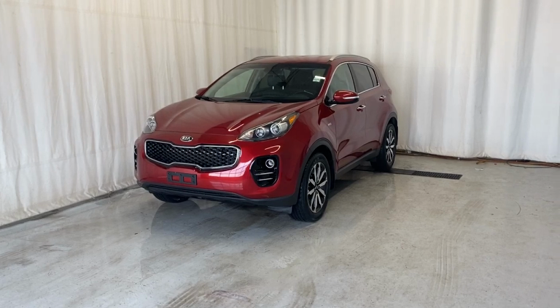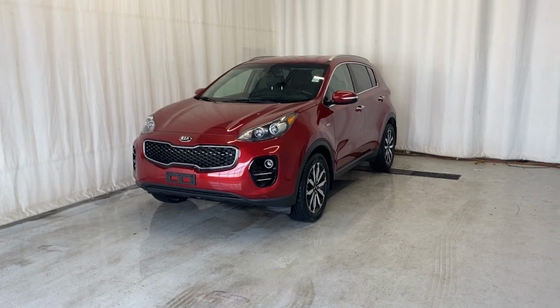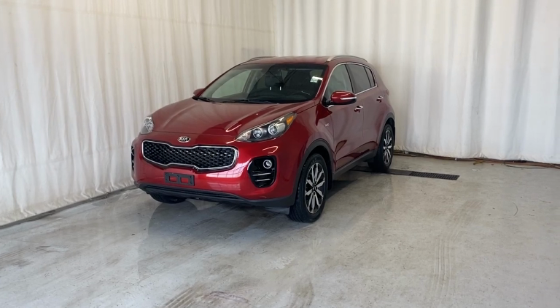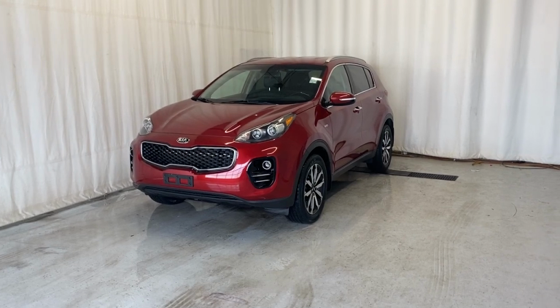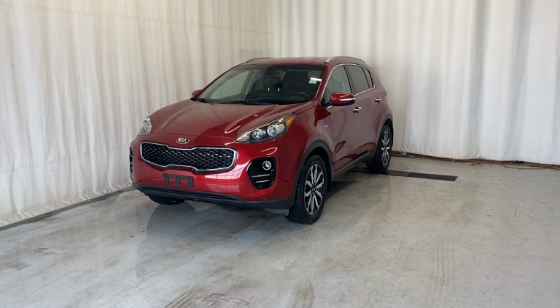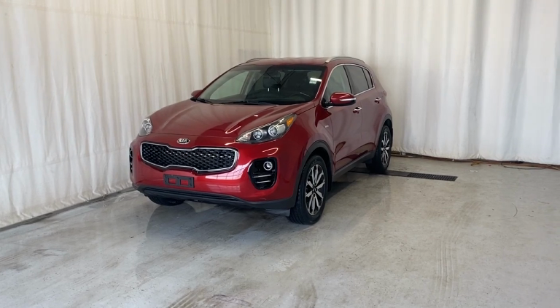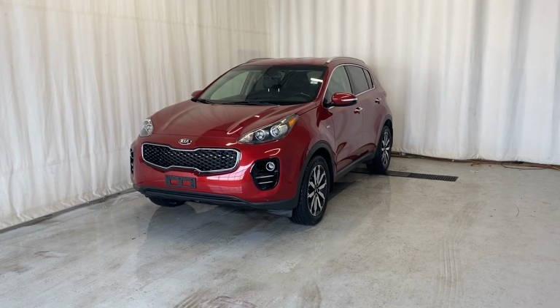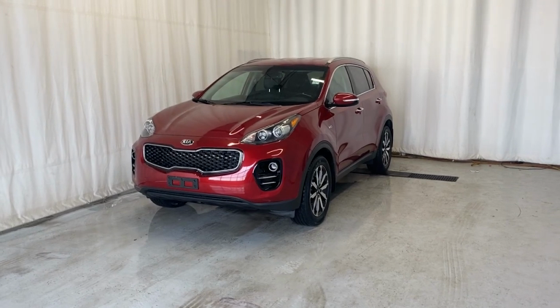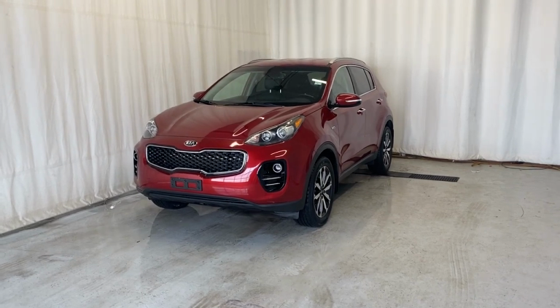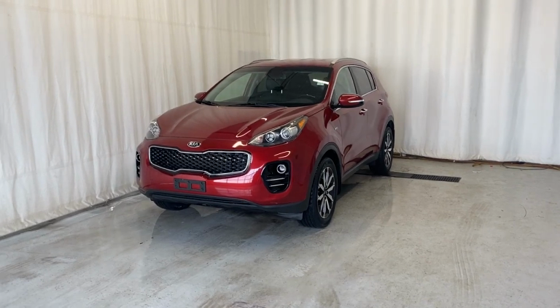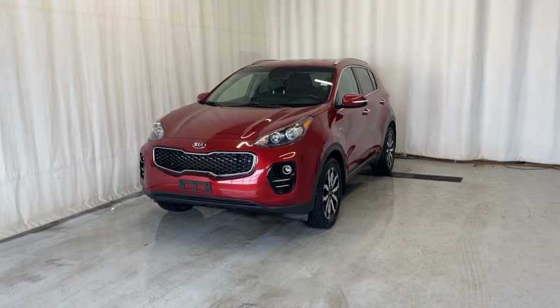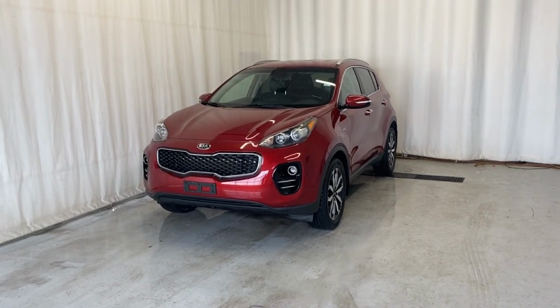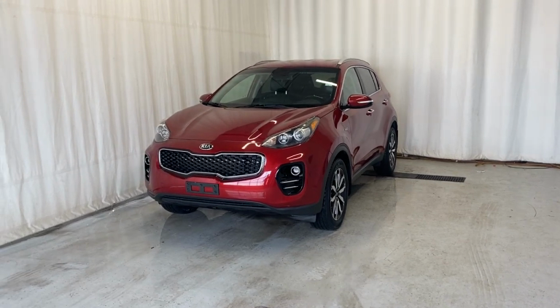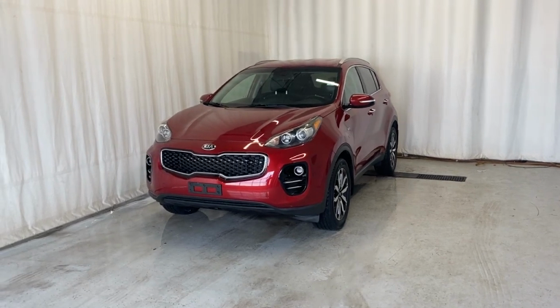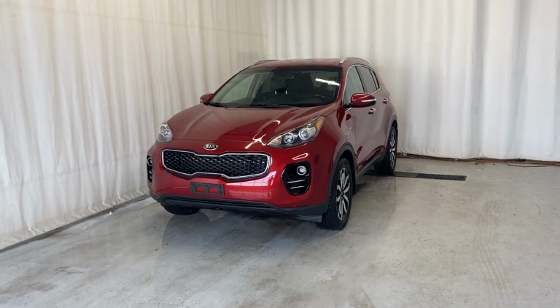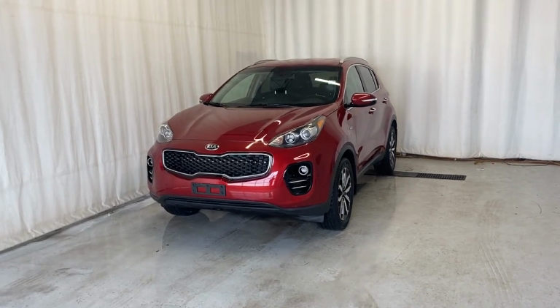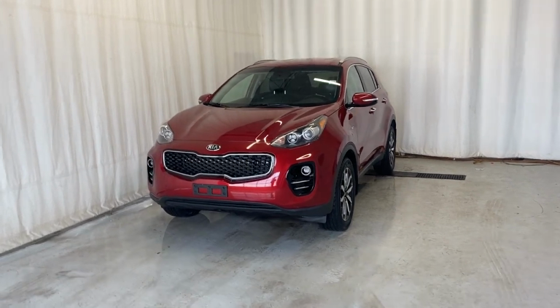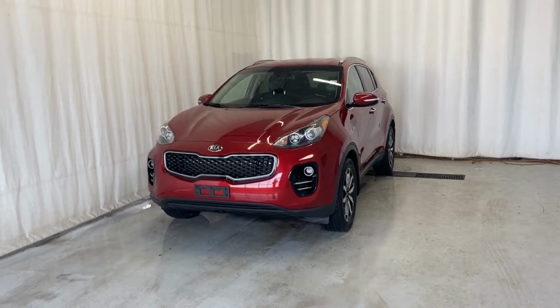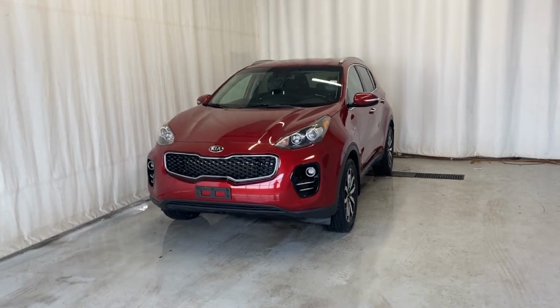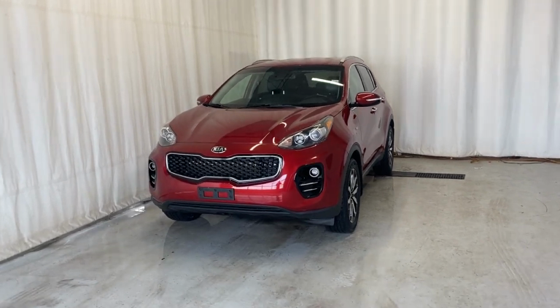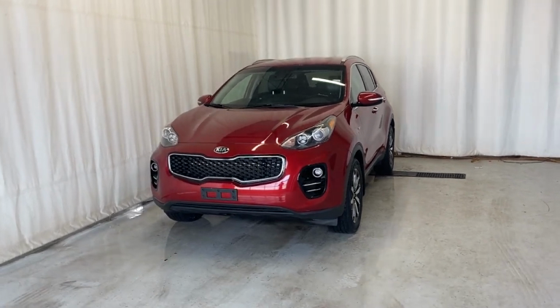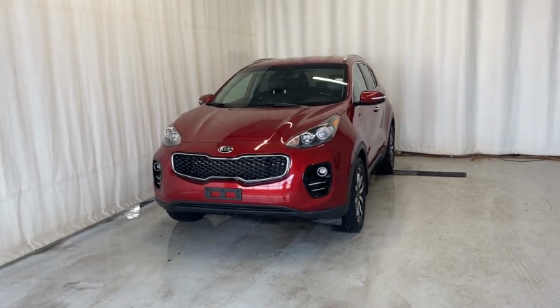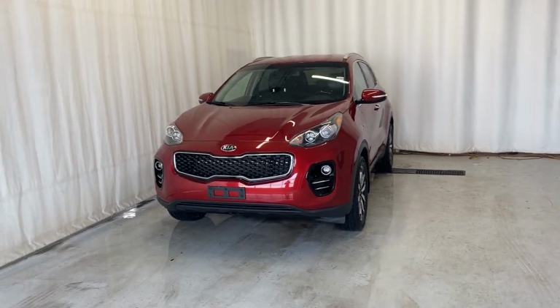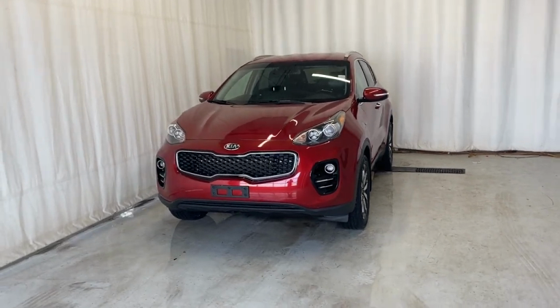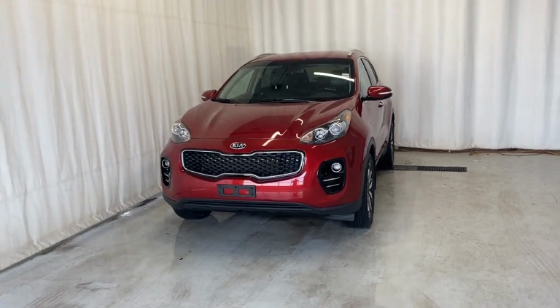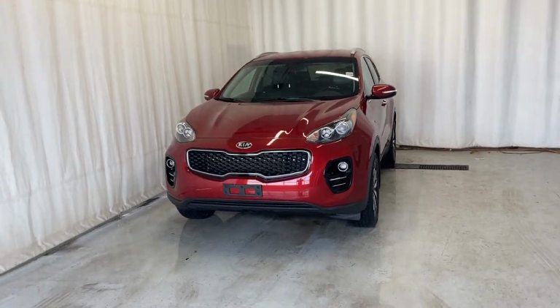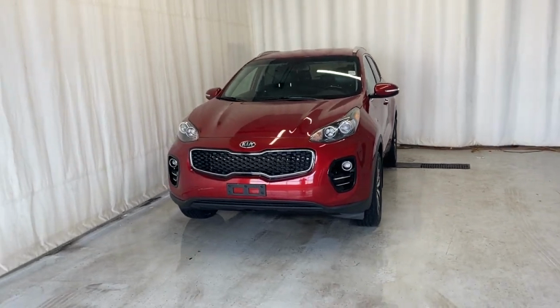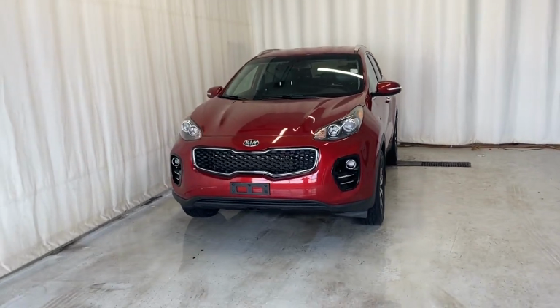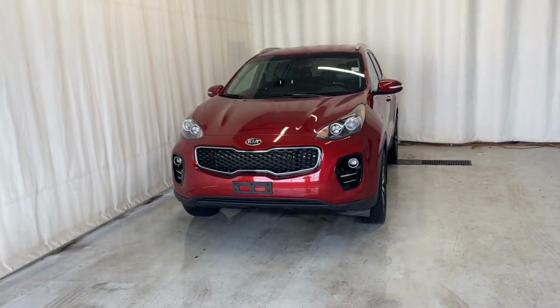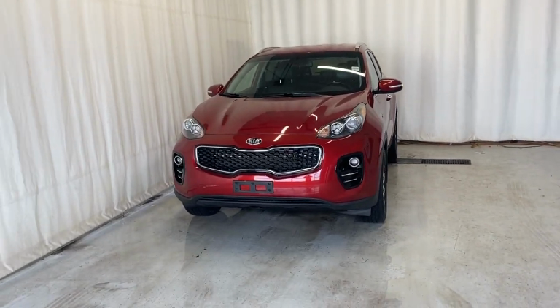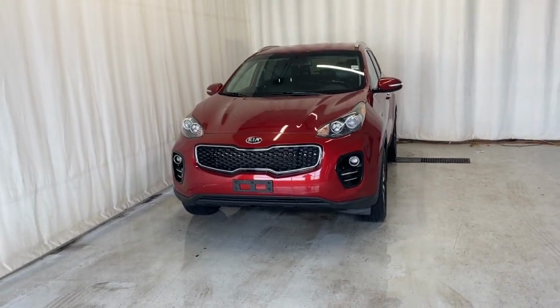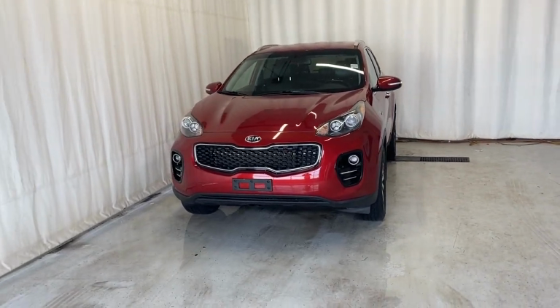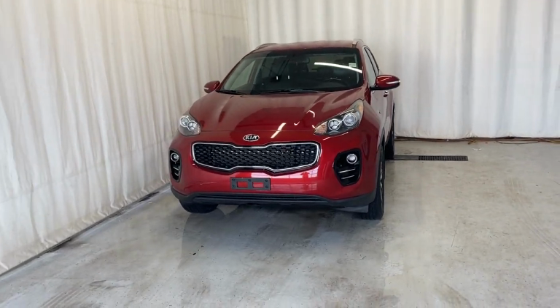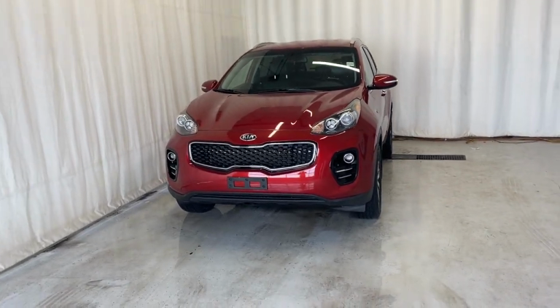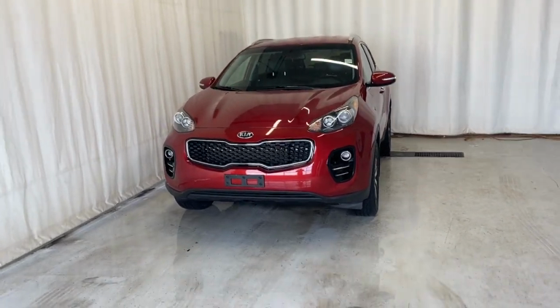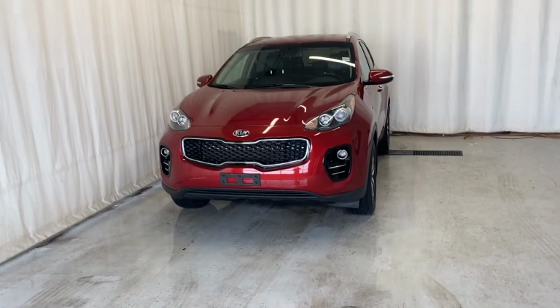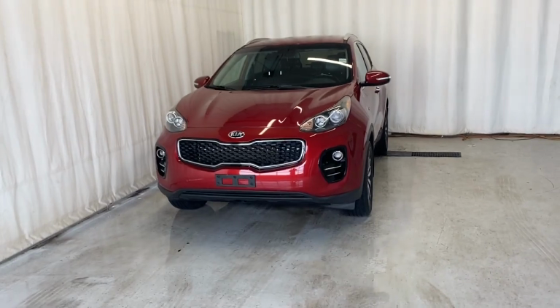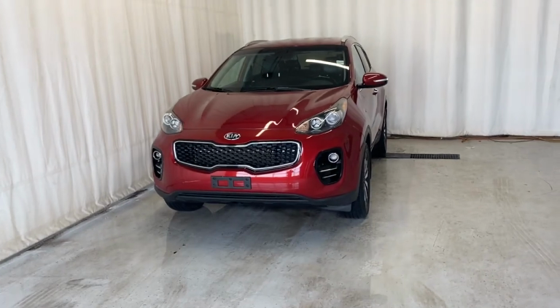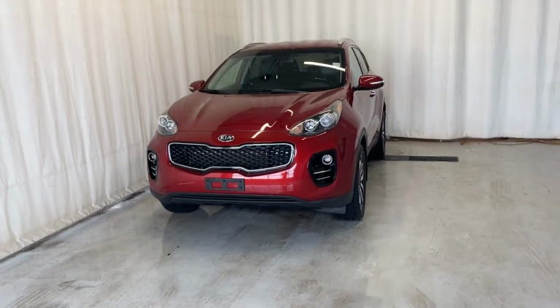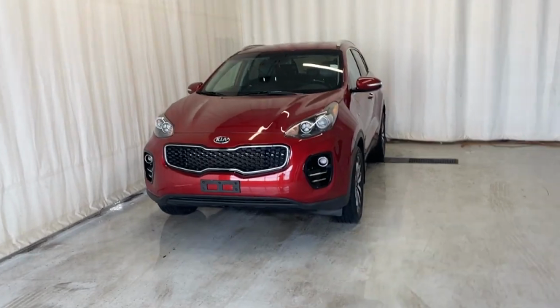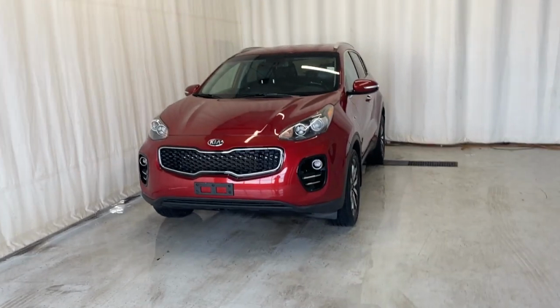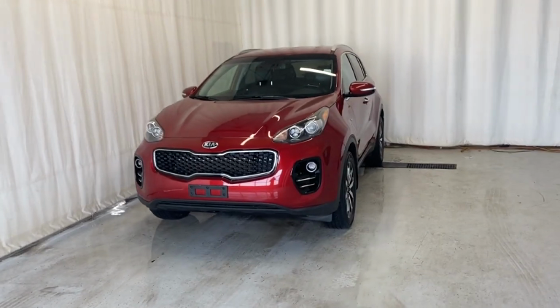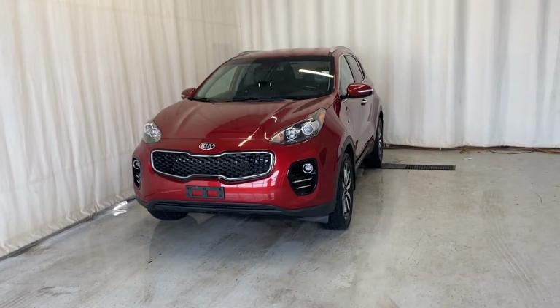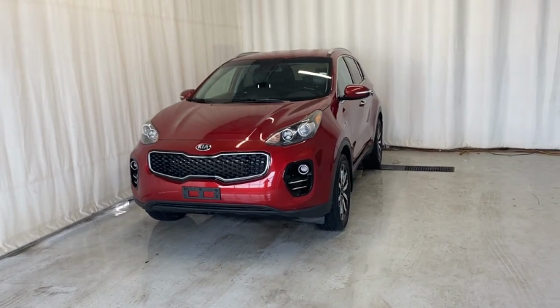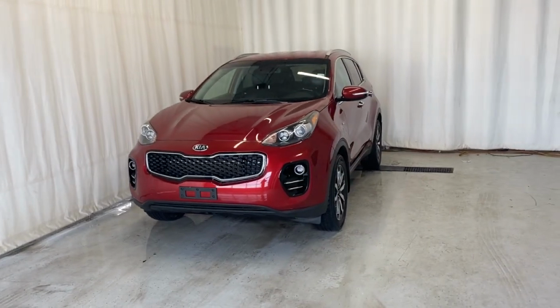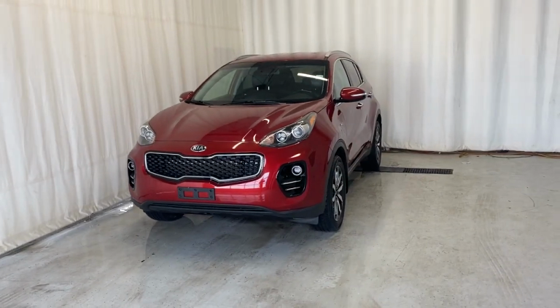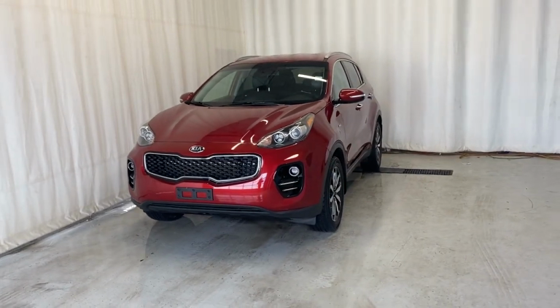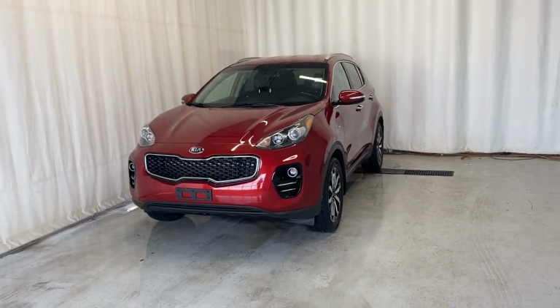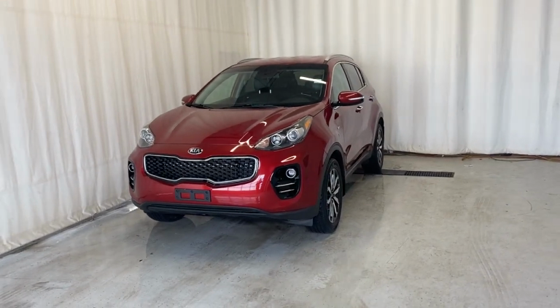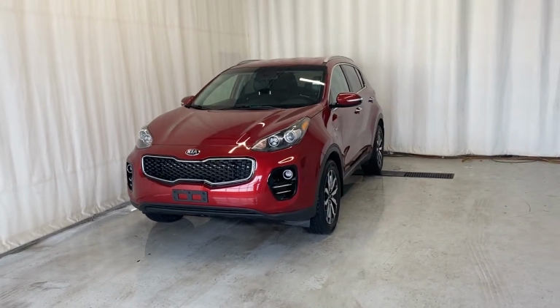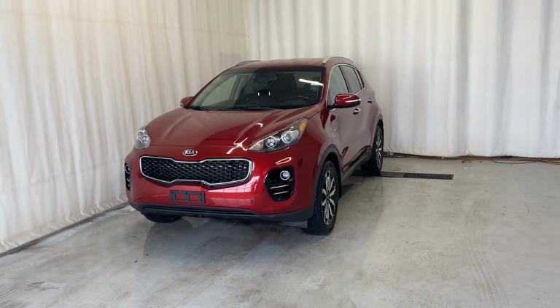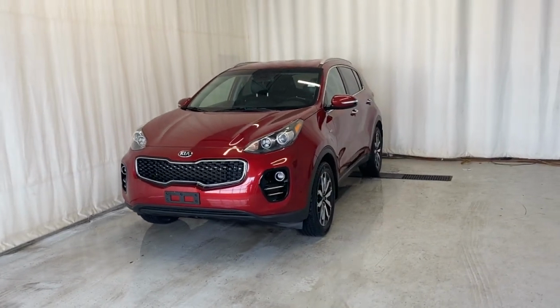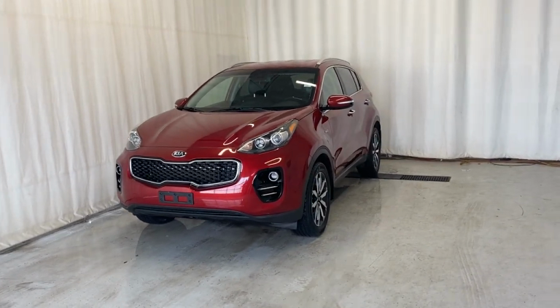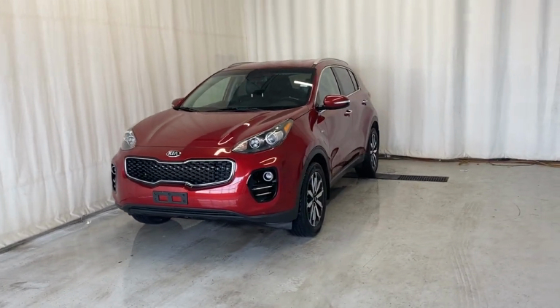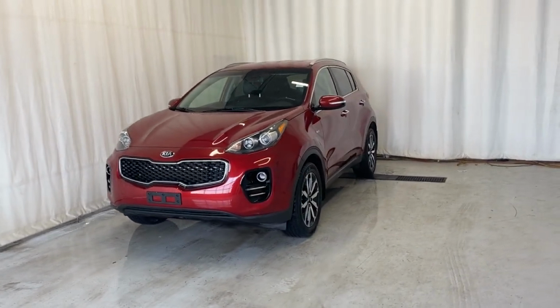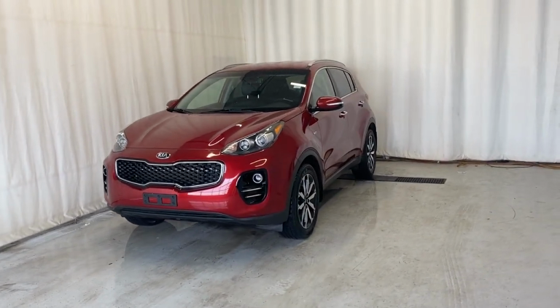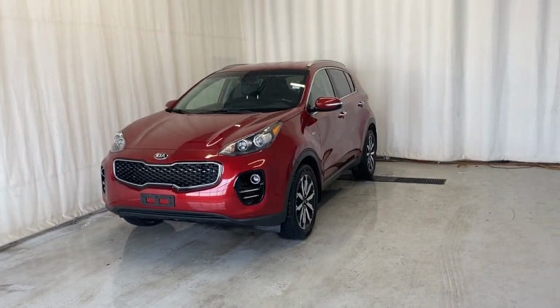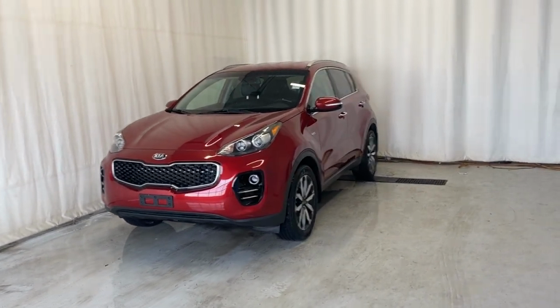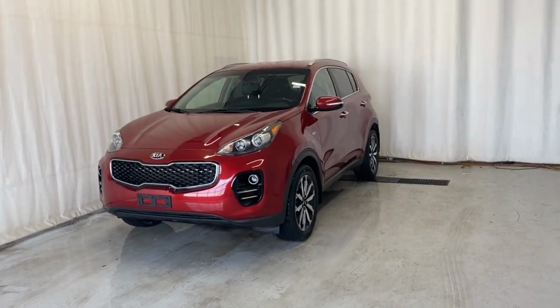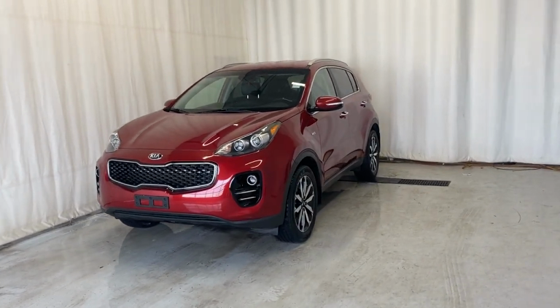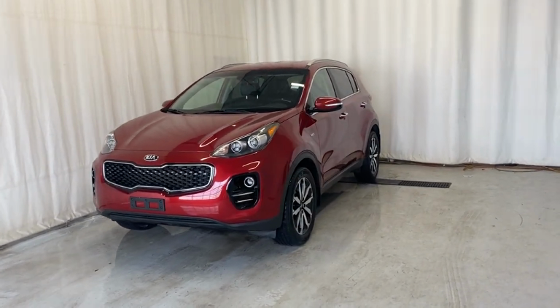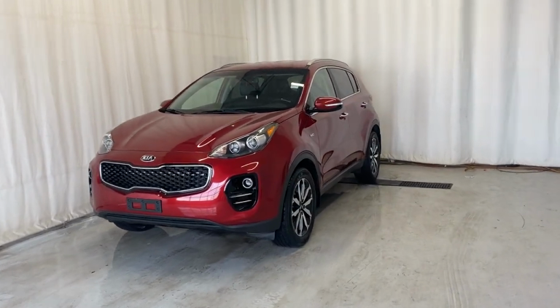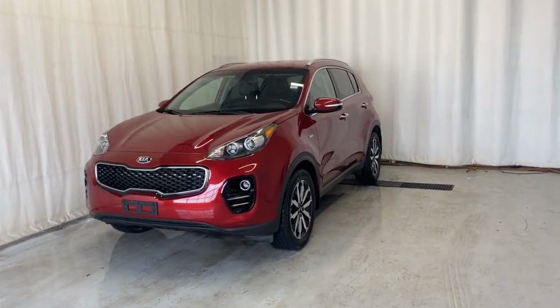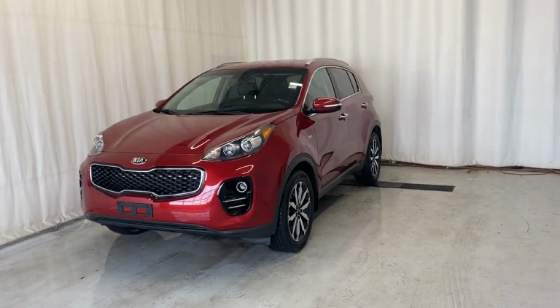Here we have the 2018 Kia Sportage EX all-wheel drive. It's a 2.4 liter four-cylinder engine, automatic transmission, in the beautiful hyper red.